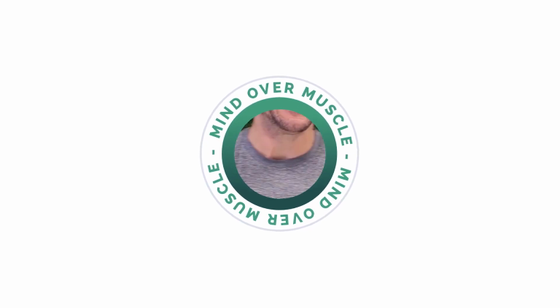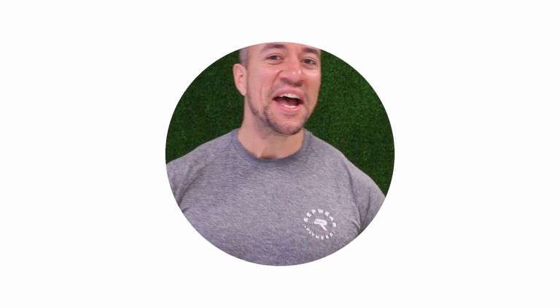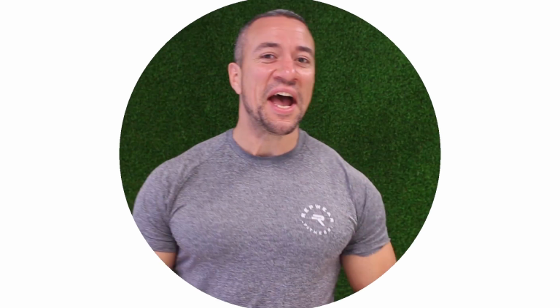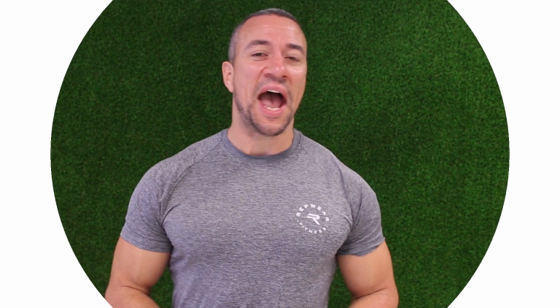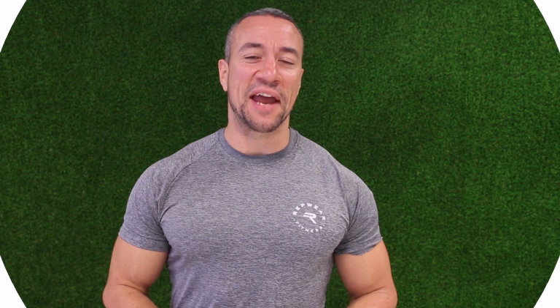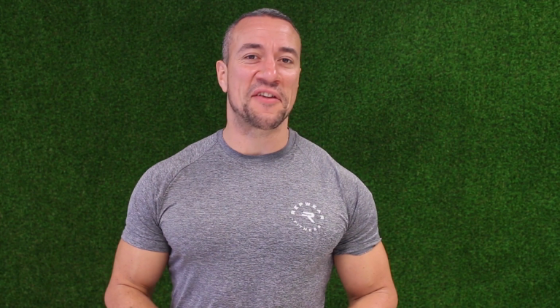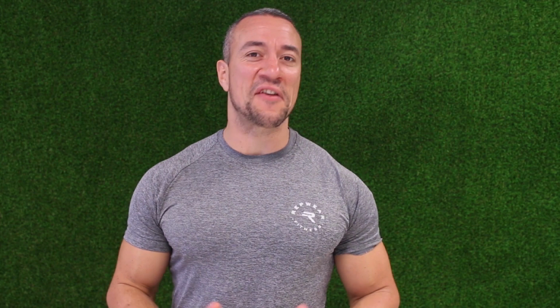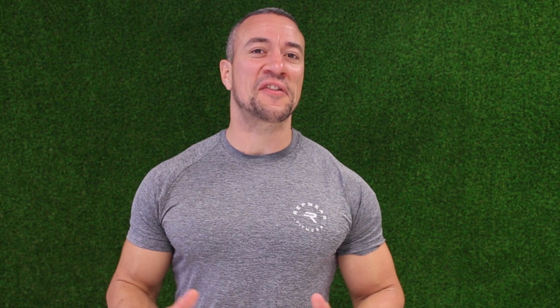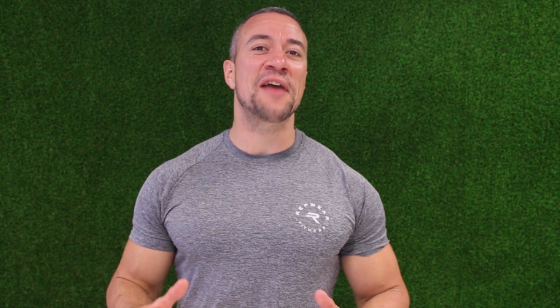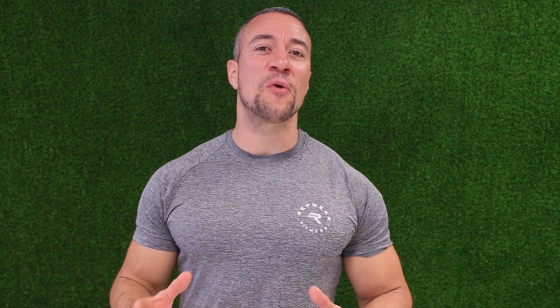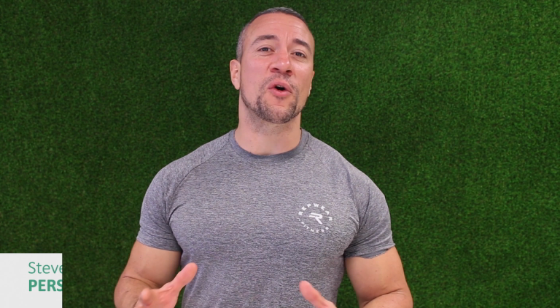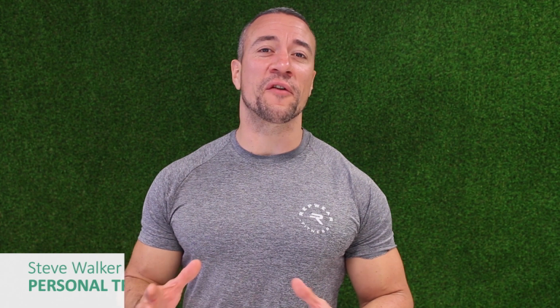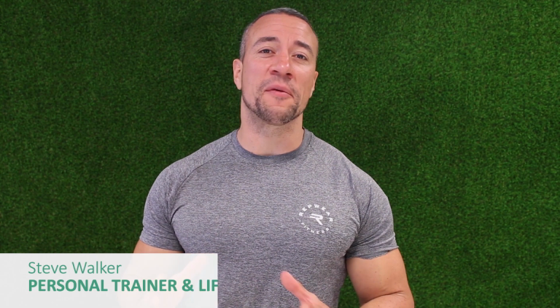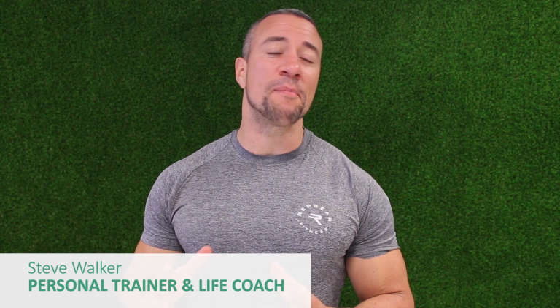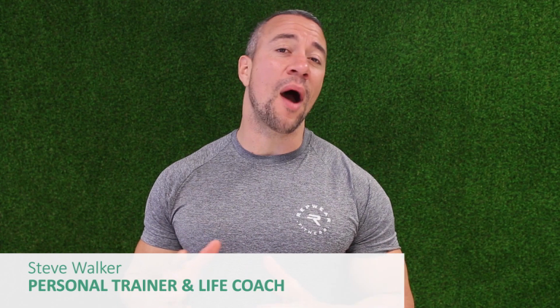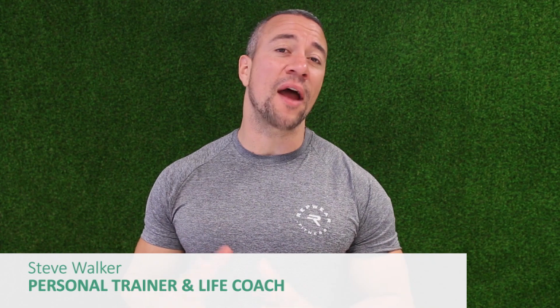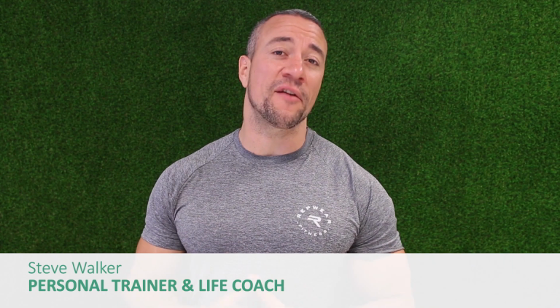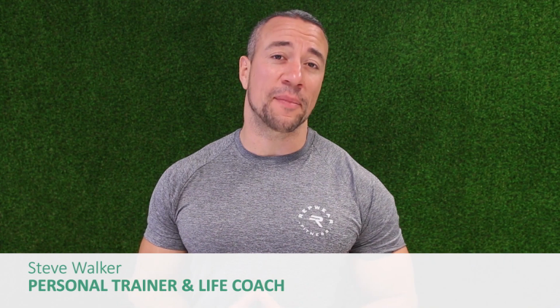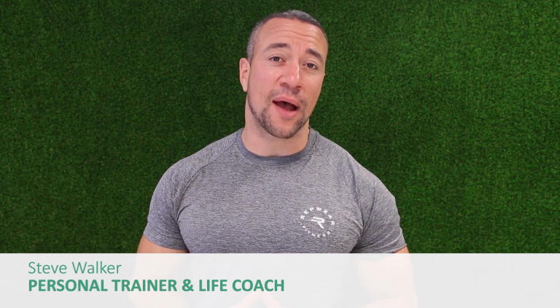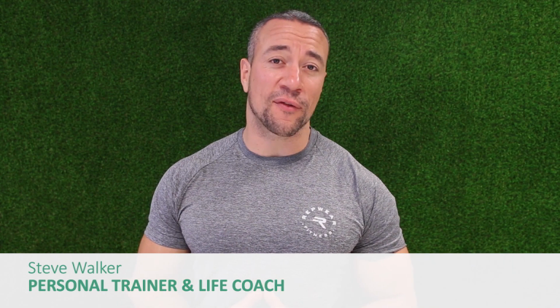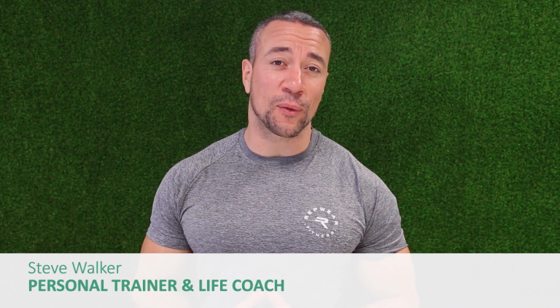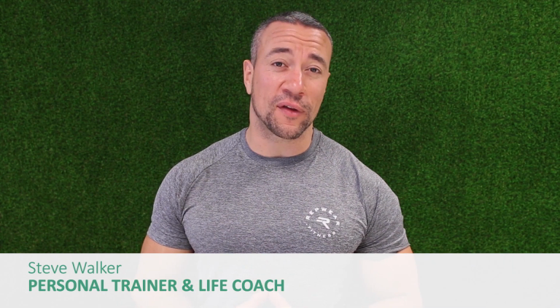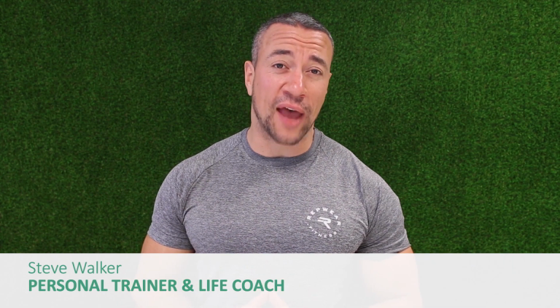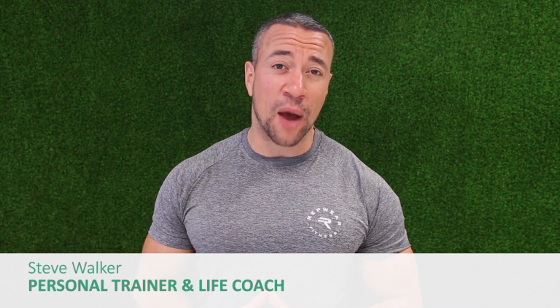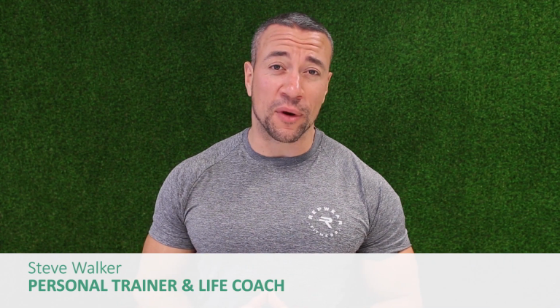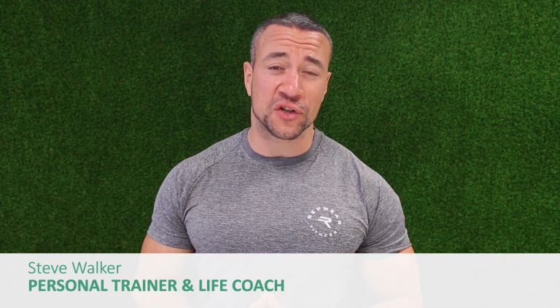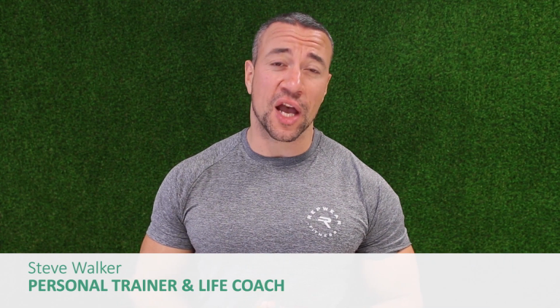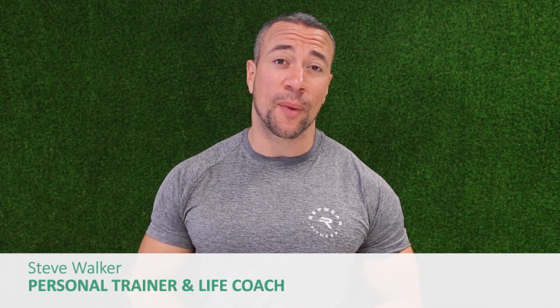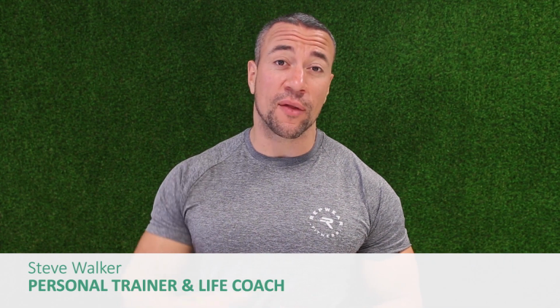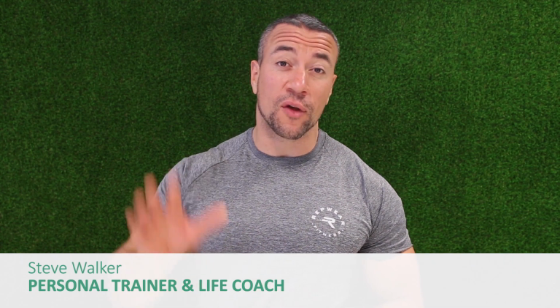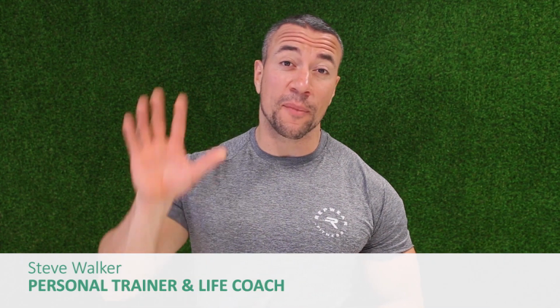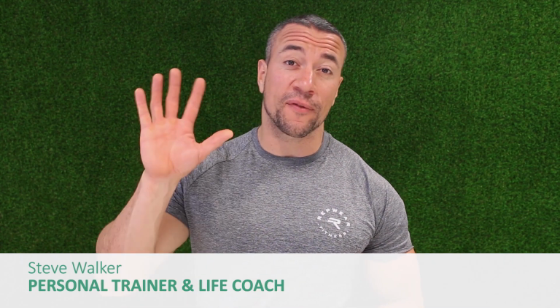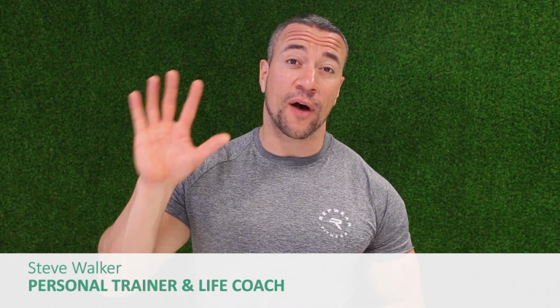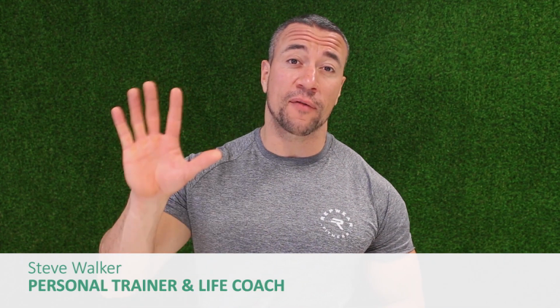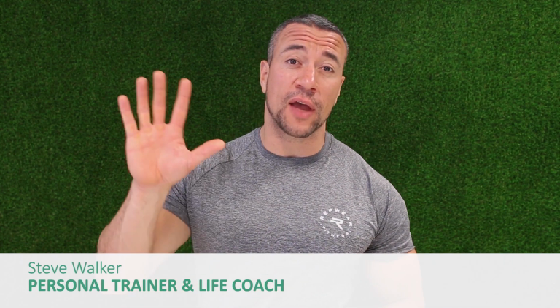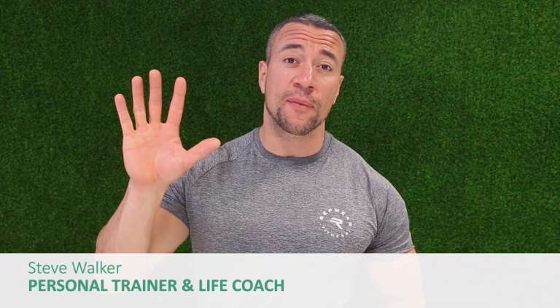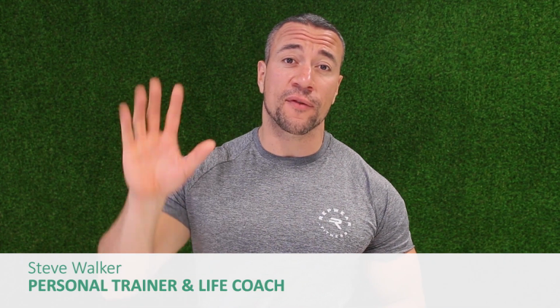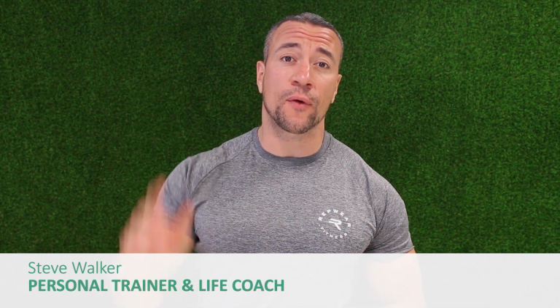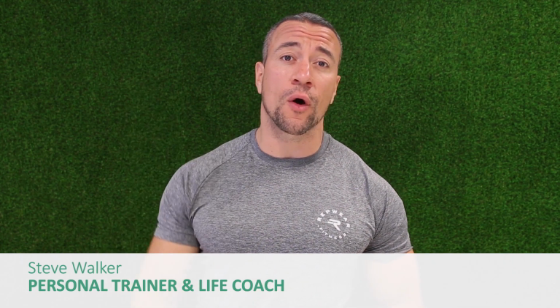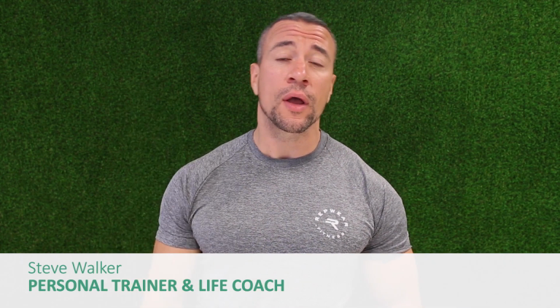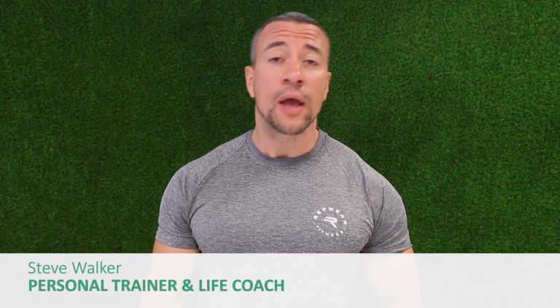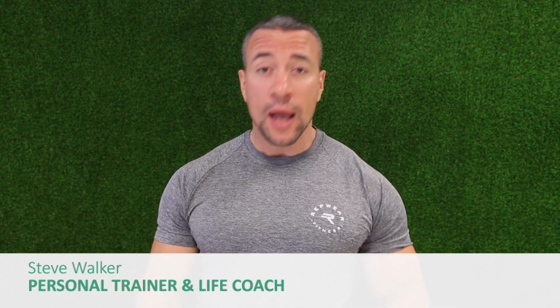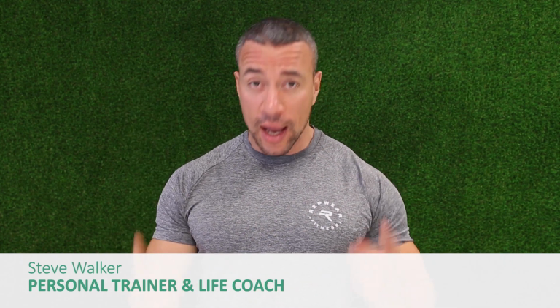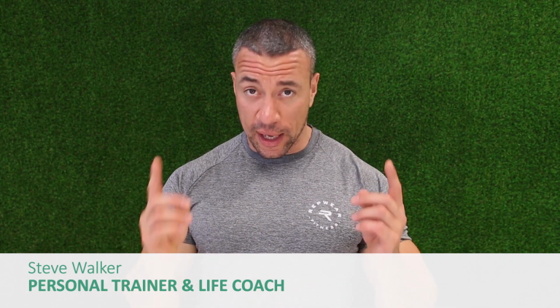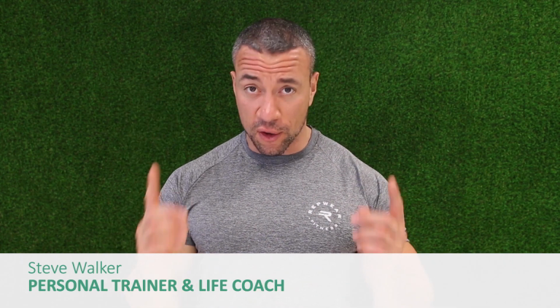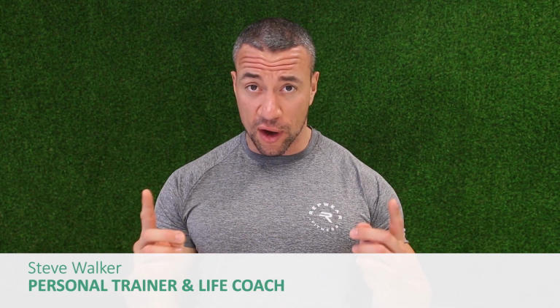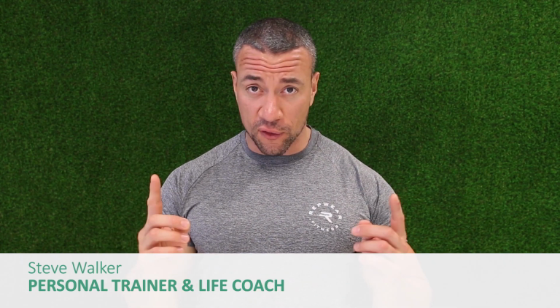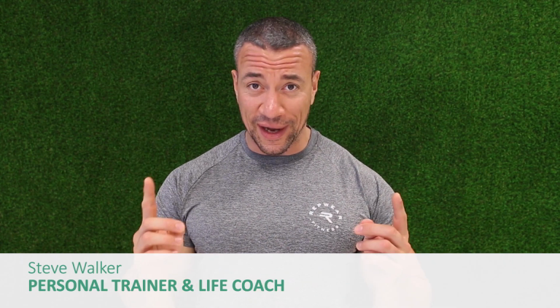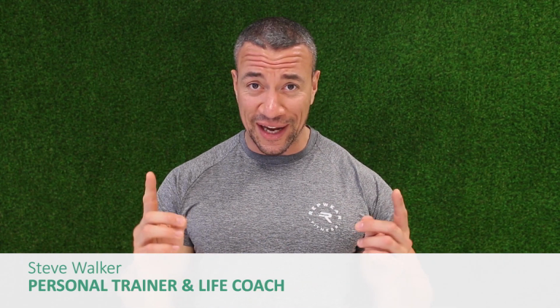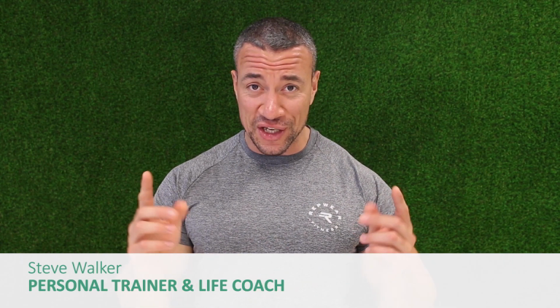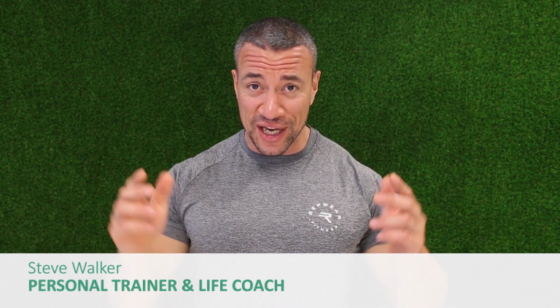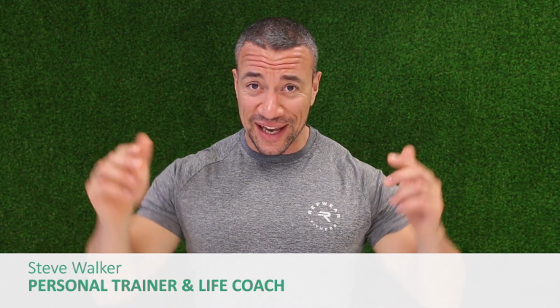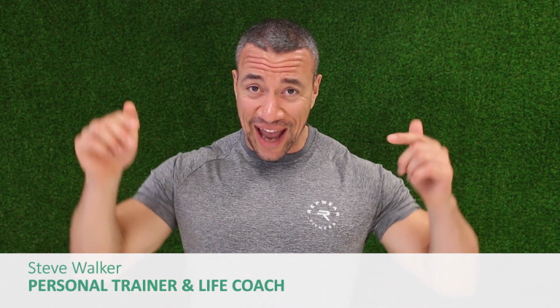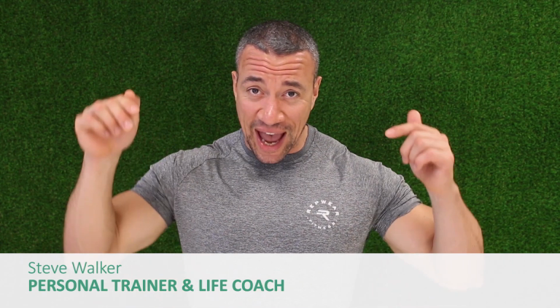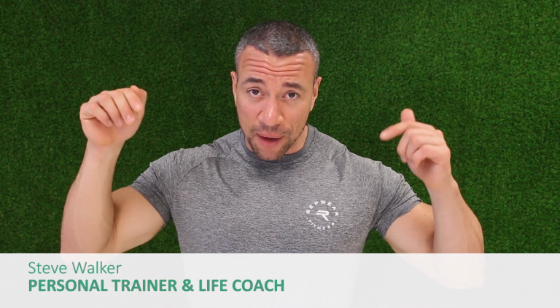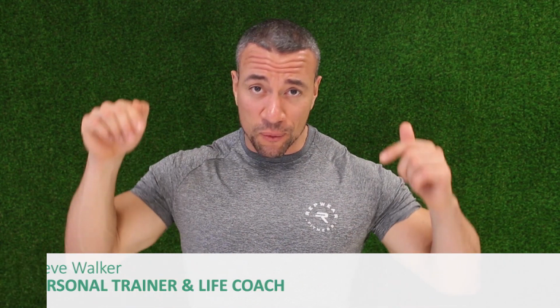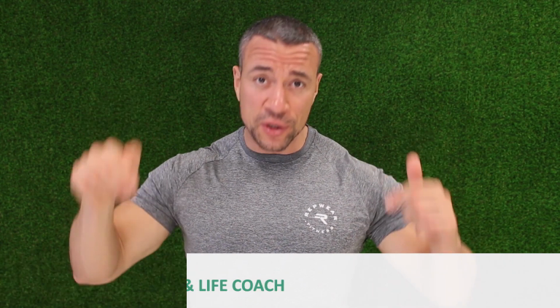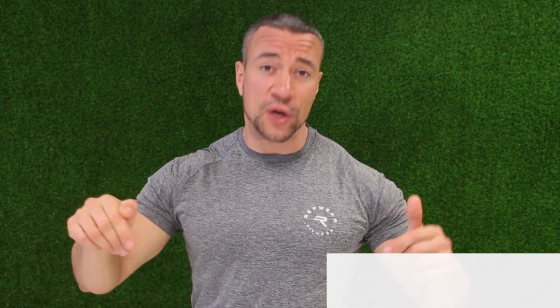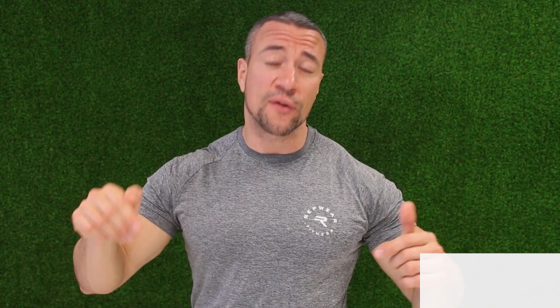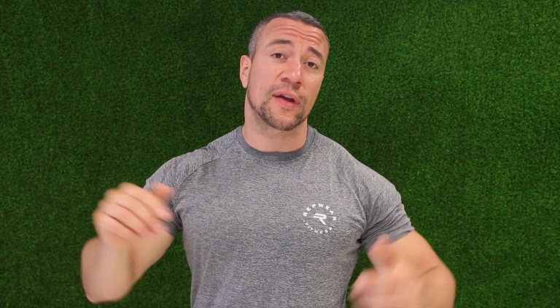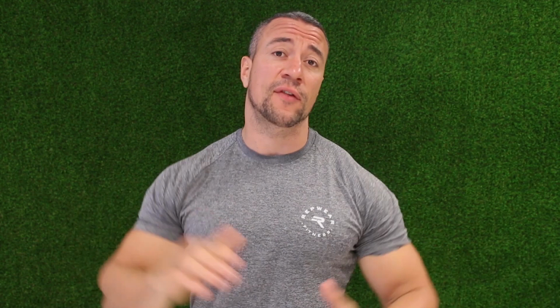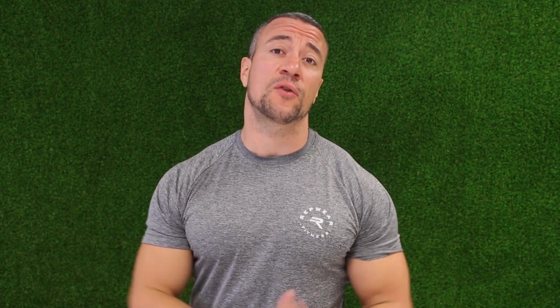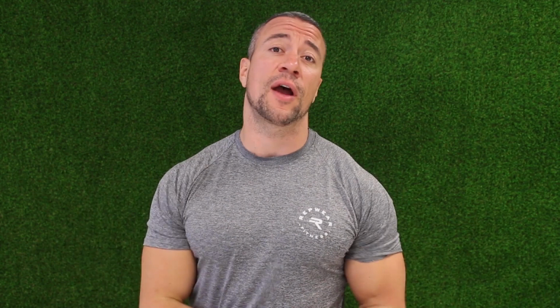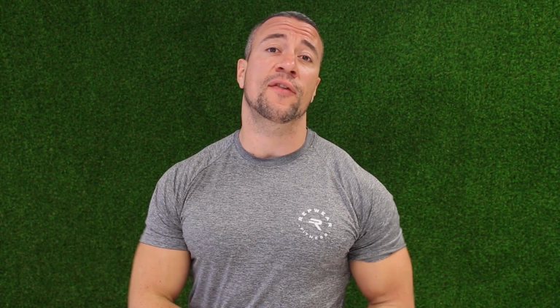Hey, this is Steve Walker from Mind Over Muscle and today I want to share my top 5 tips for increasing energy and reducing stress.